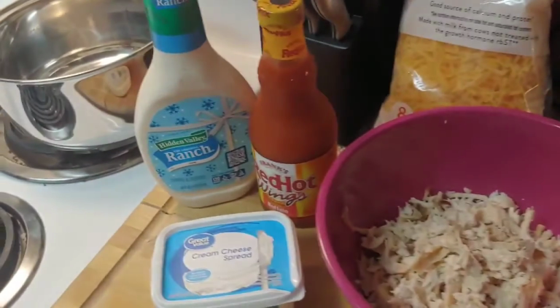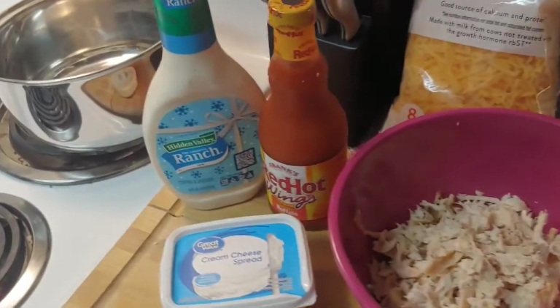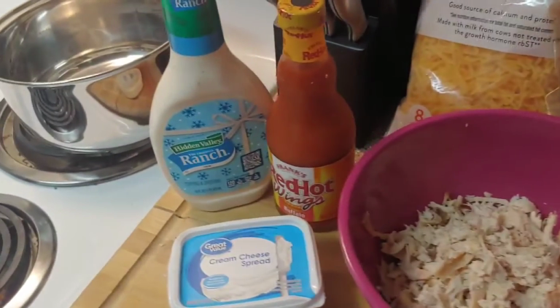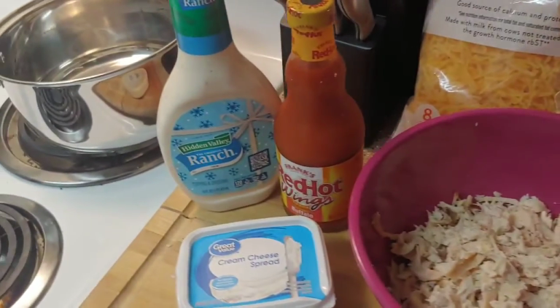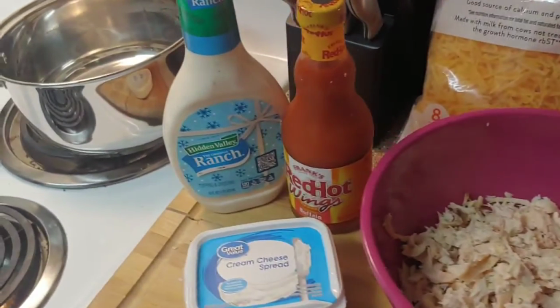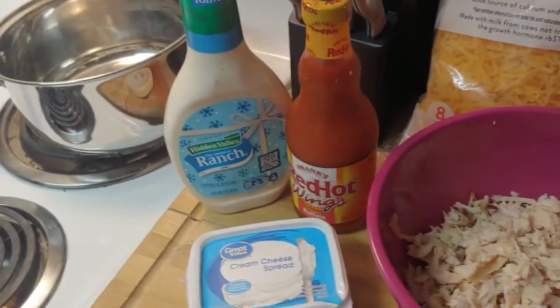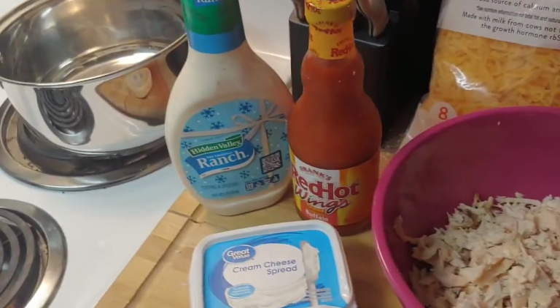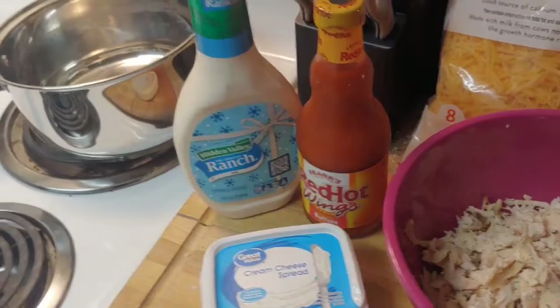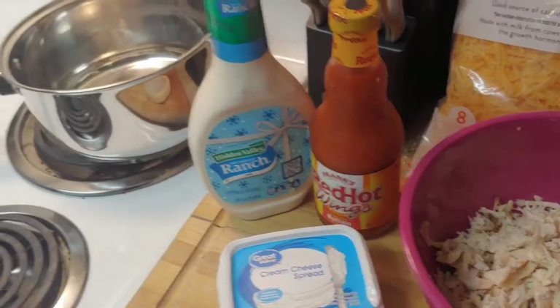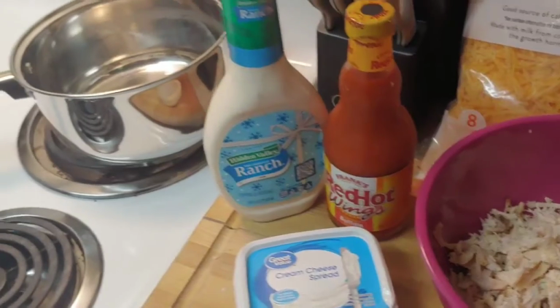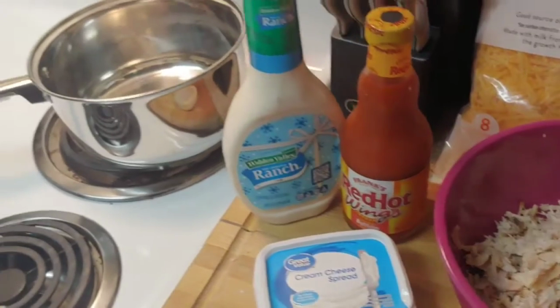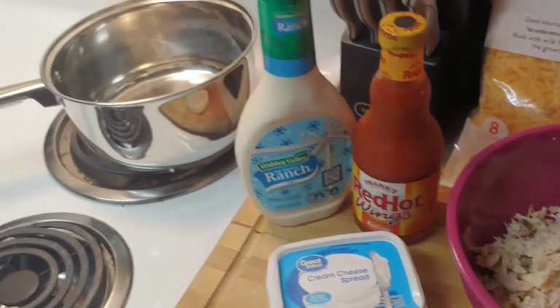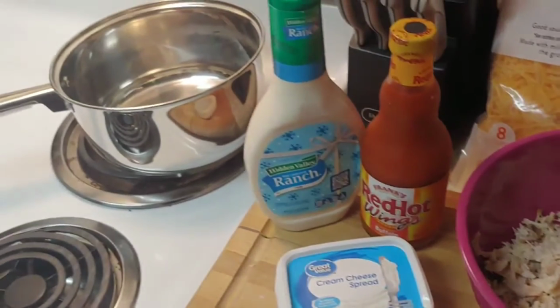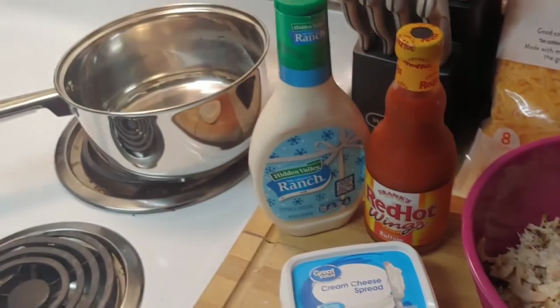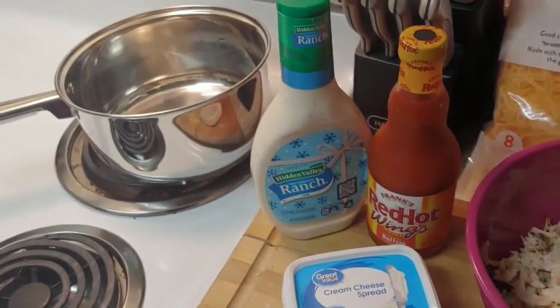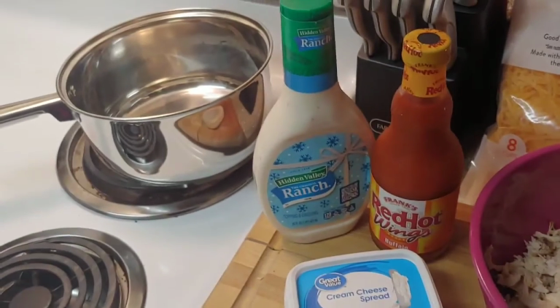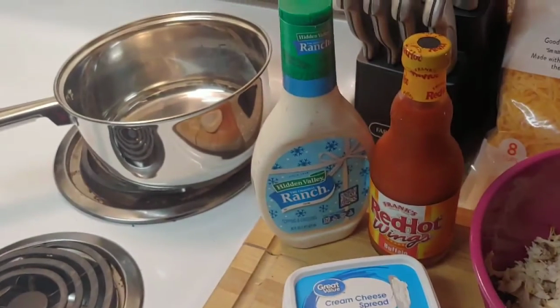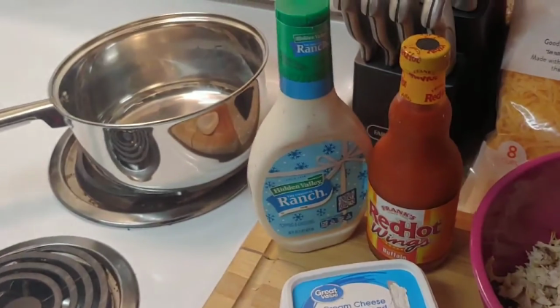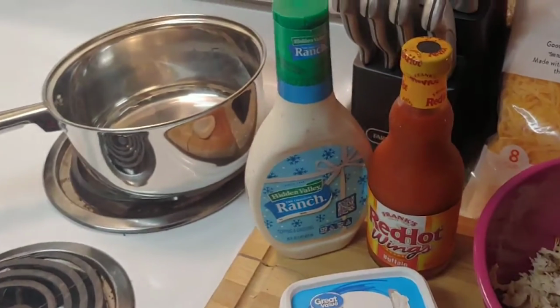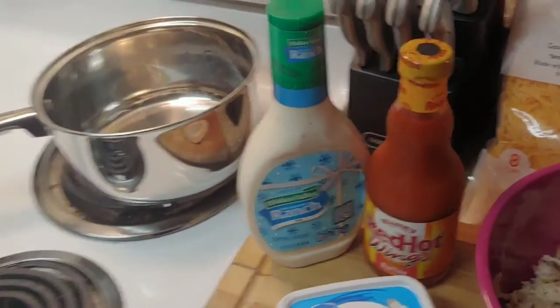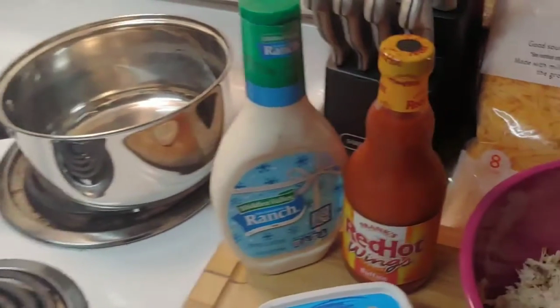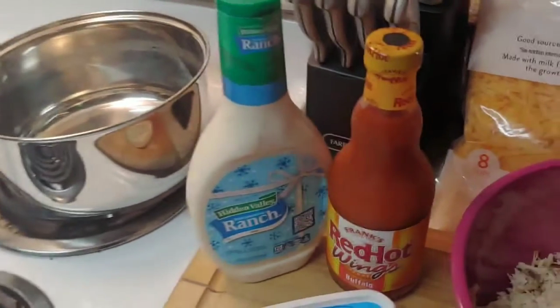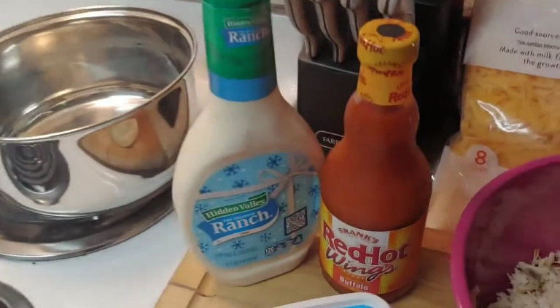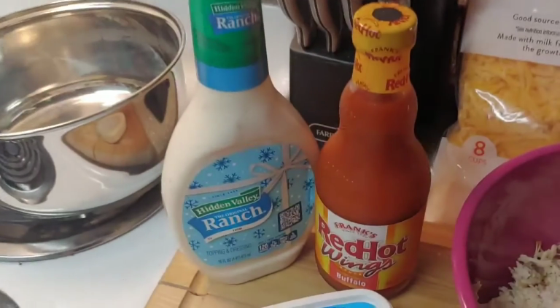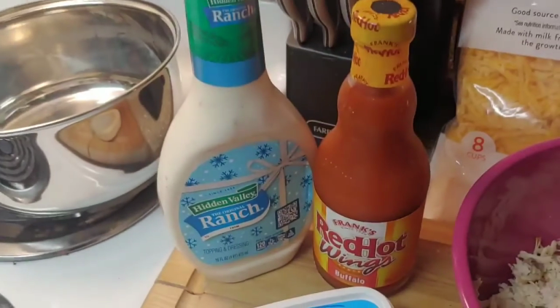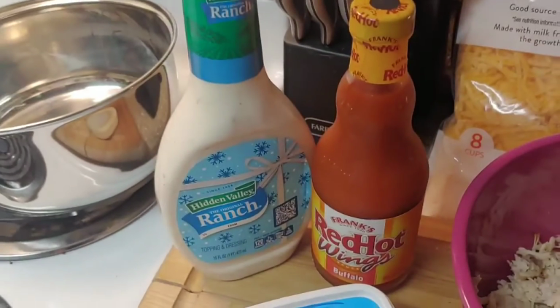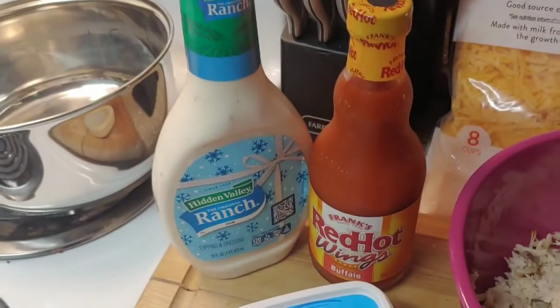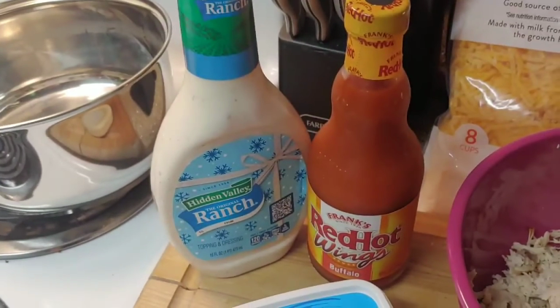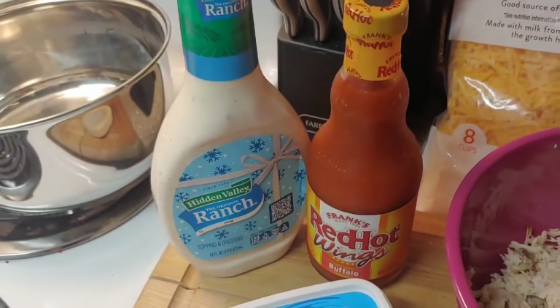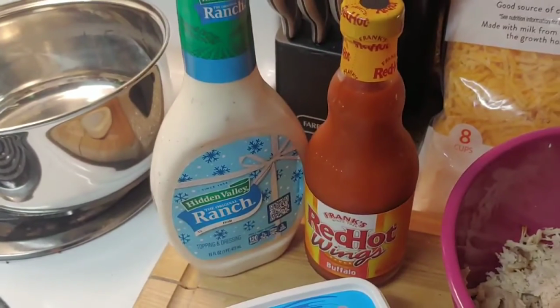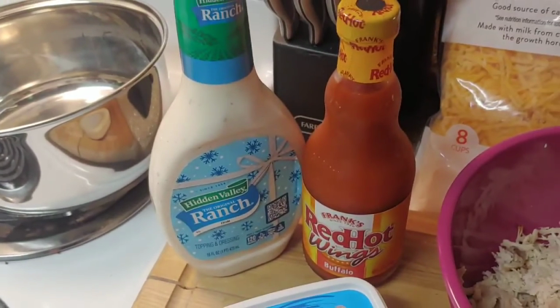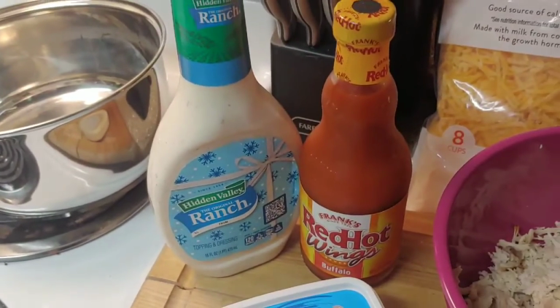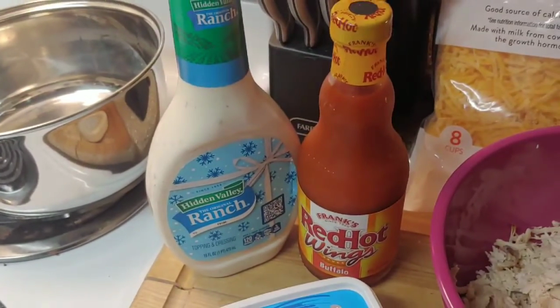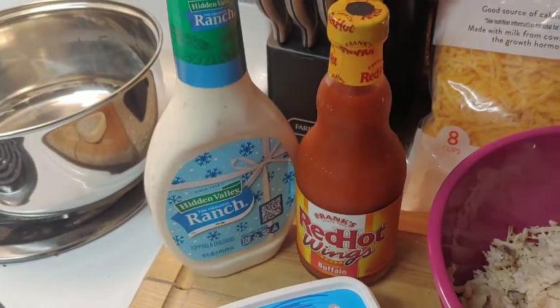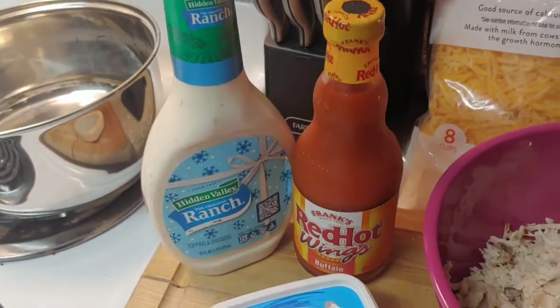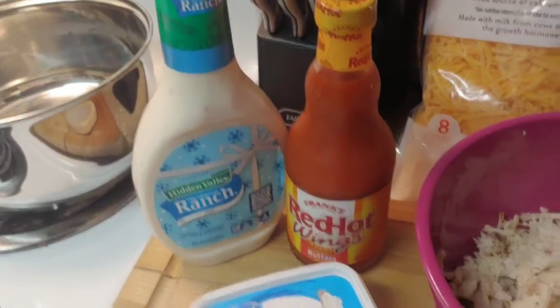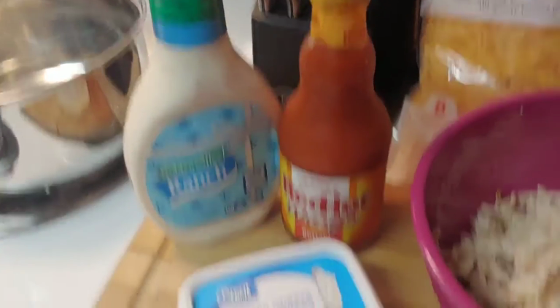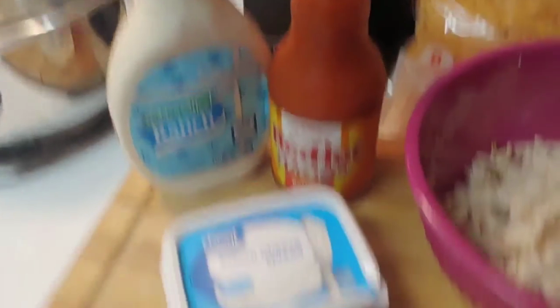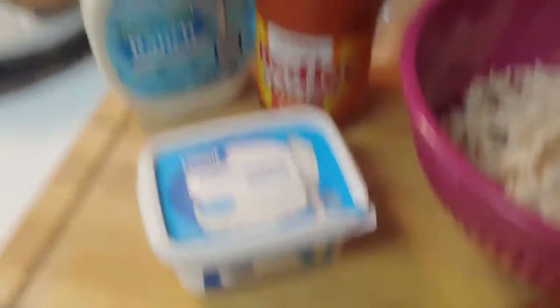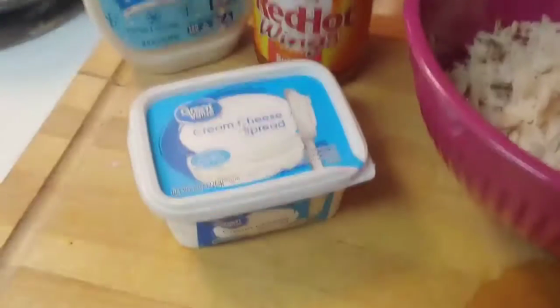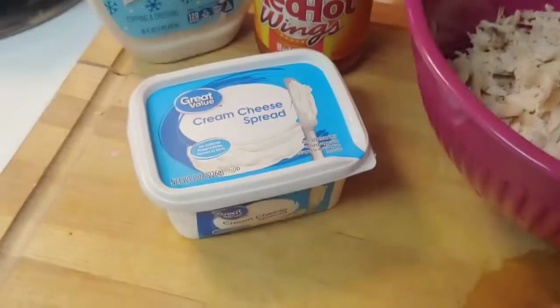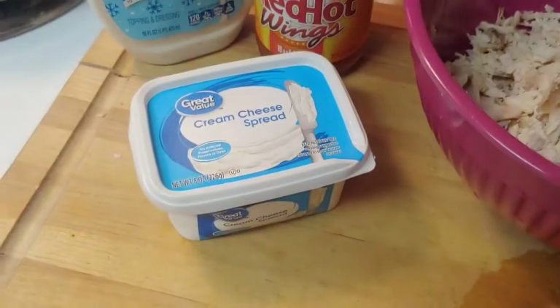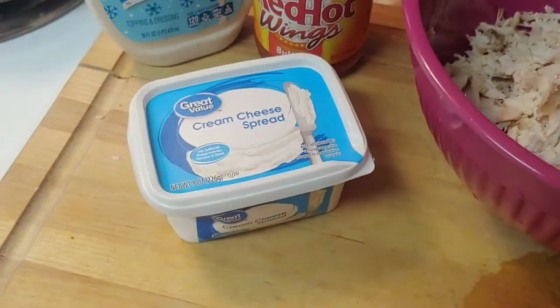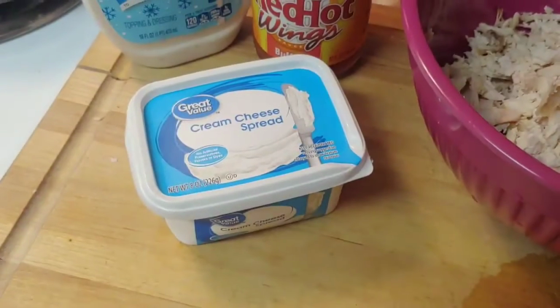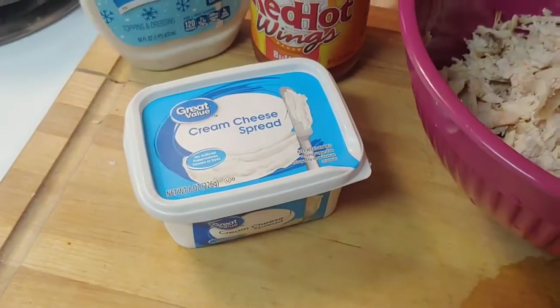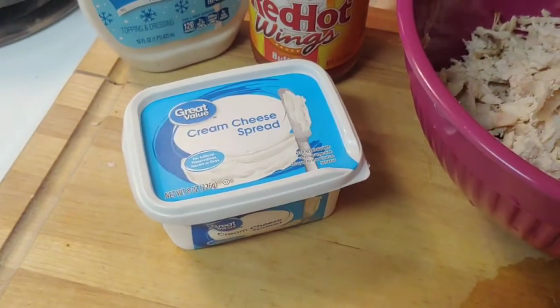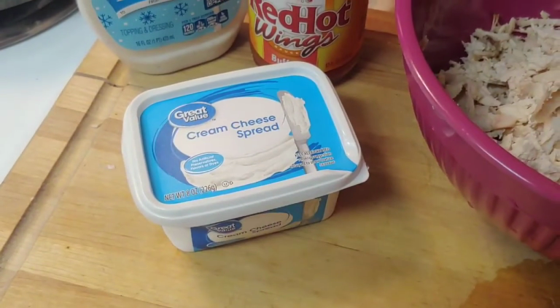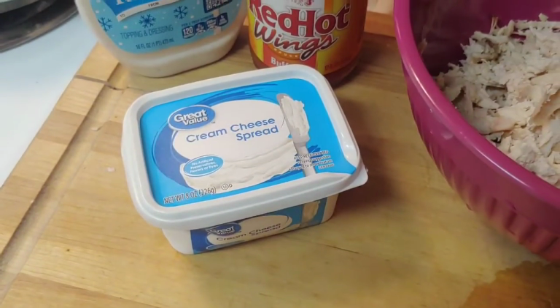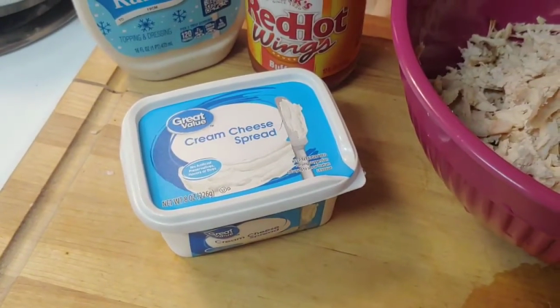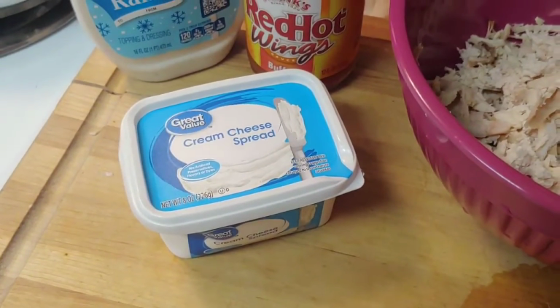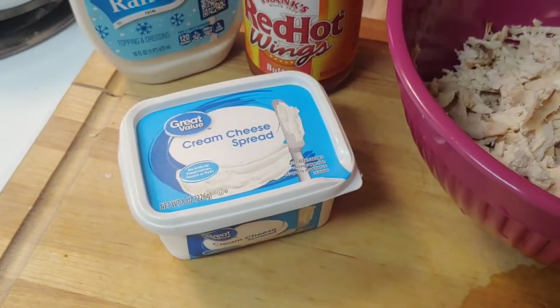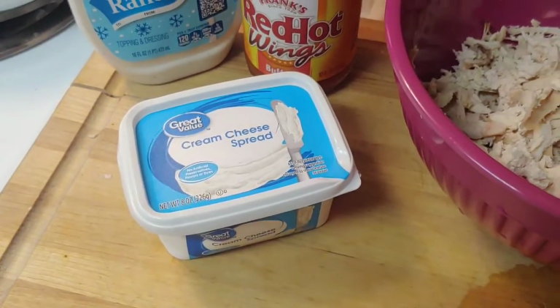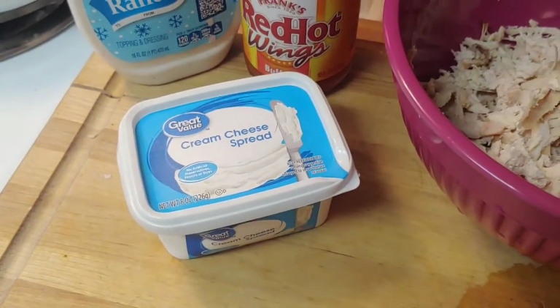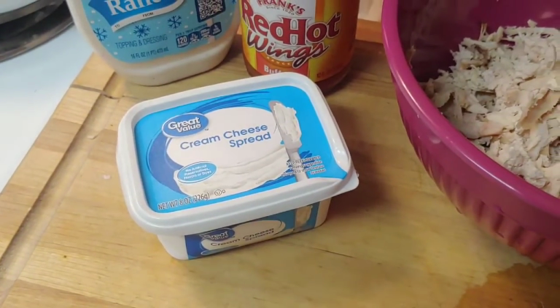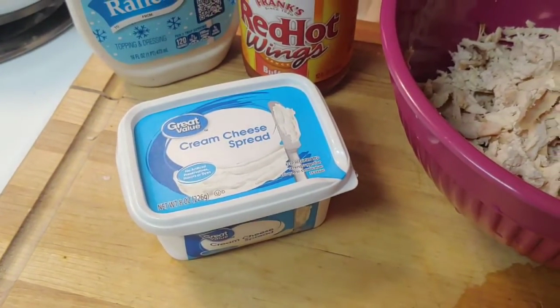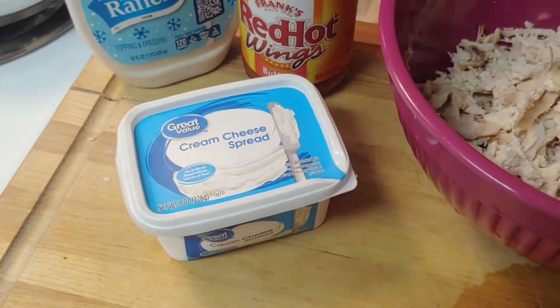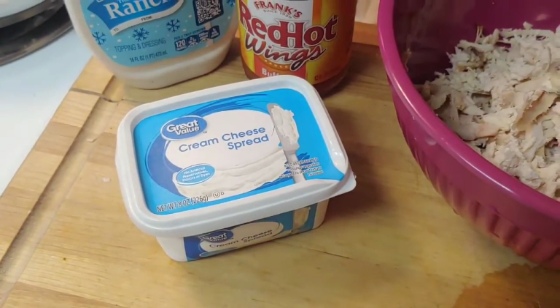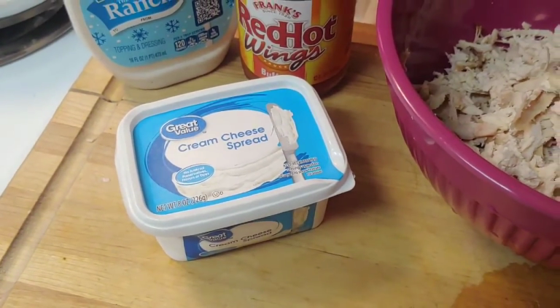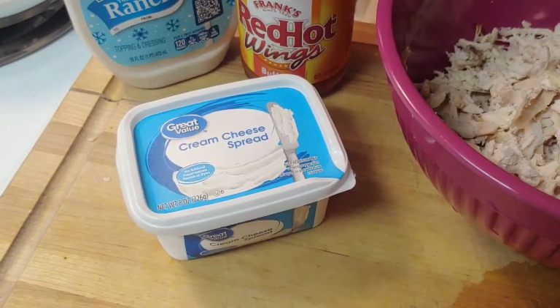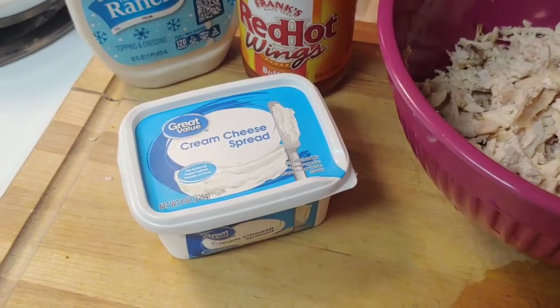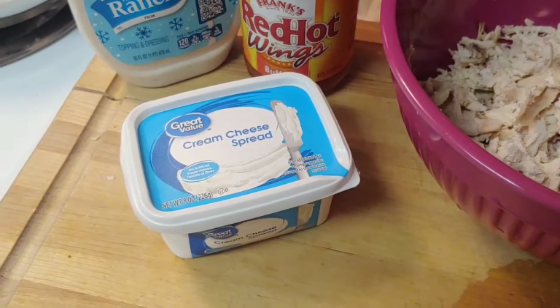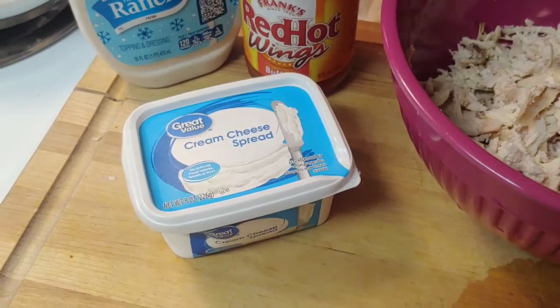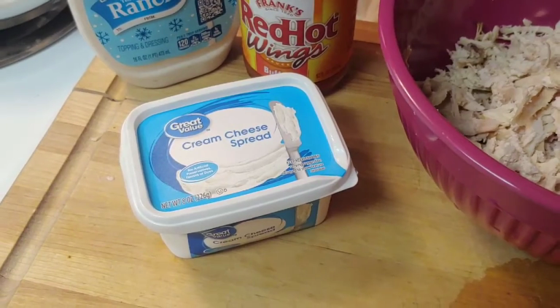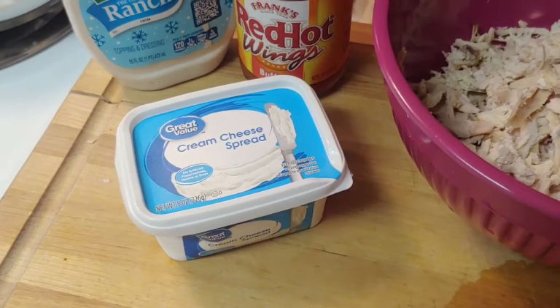First thing I'm going to do is in a saucepan mix together that bottle of ranch with my cream cheese, so let's go.